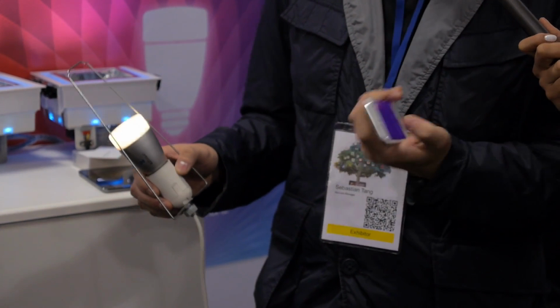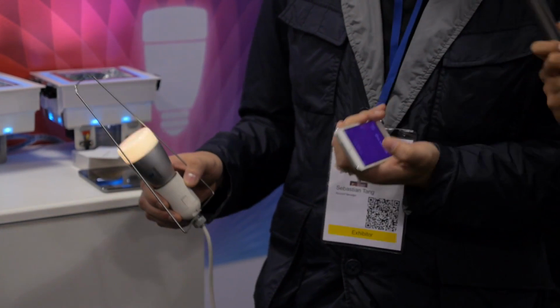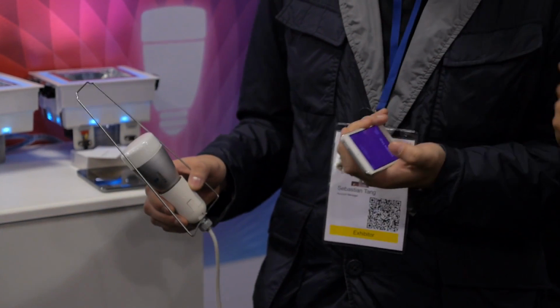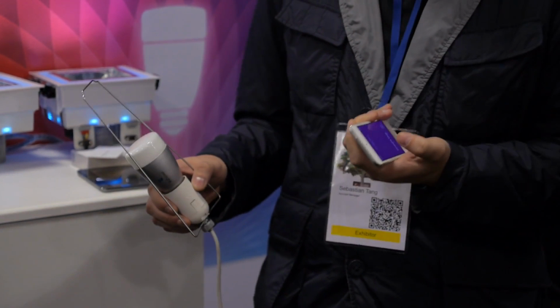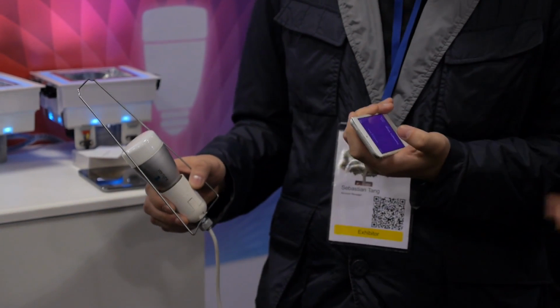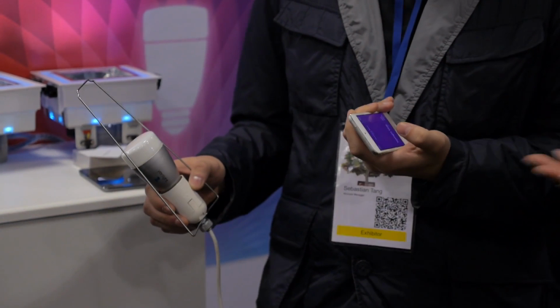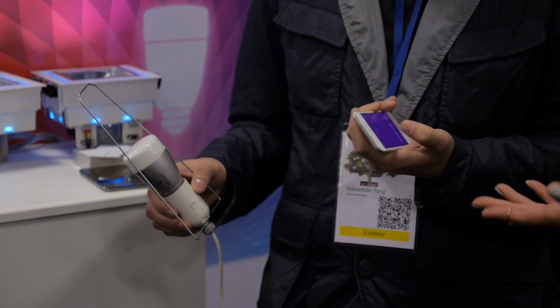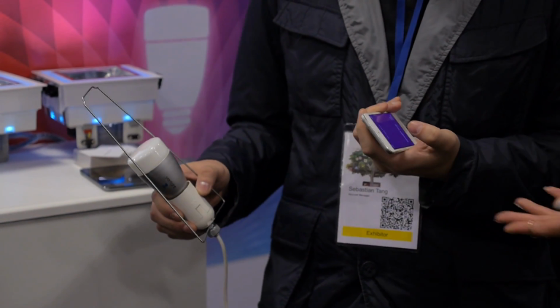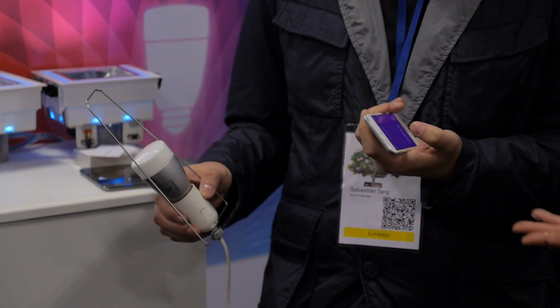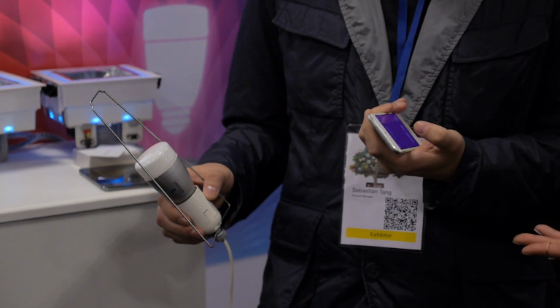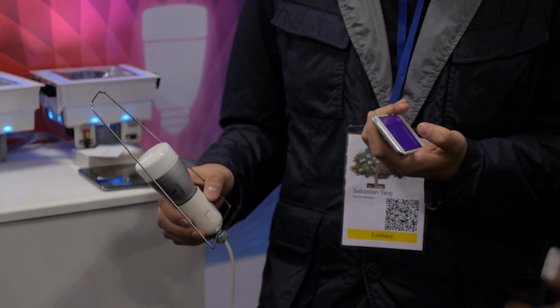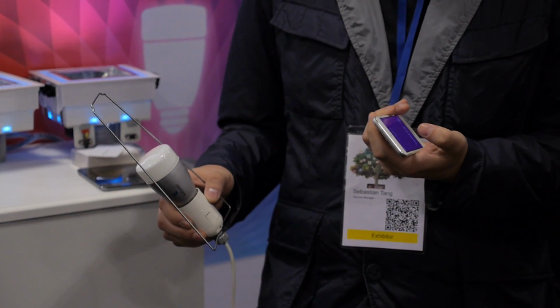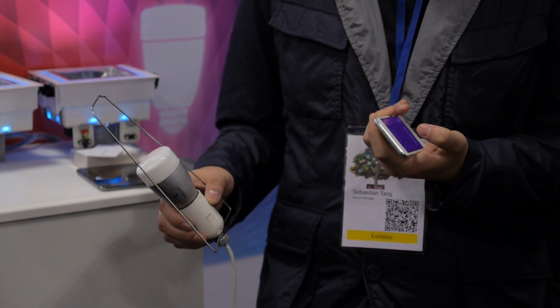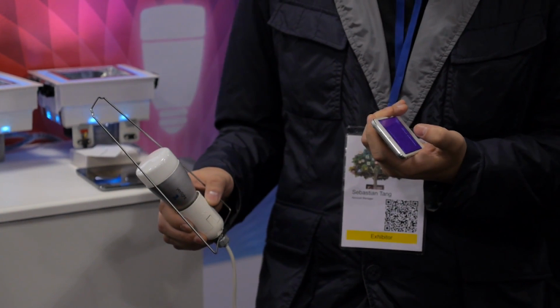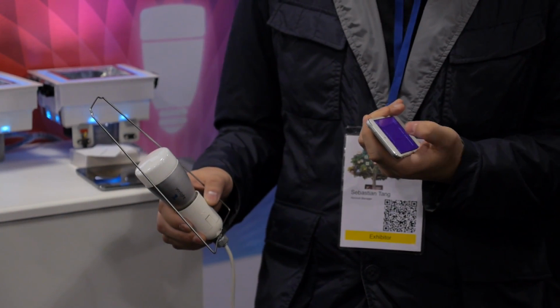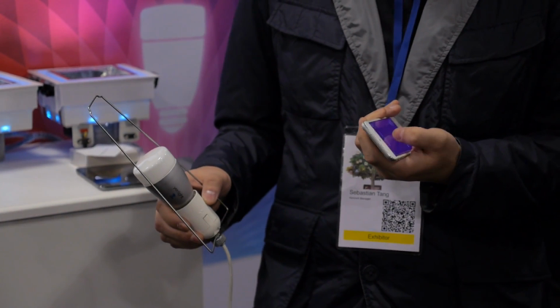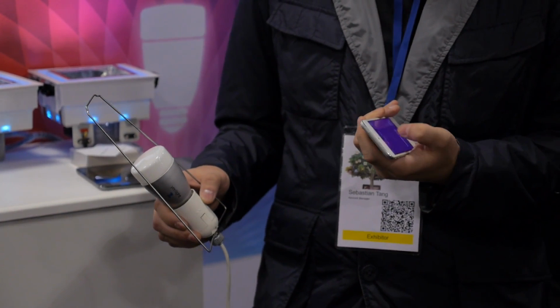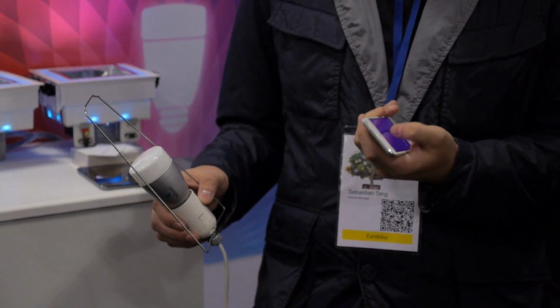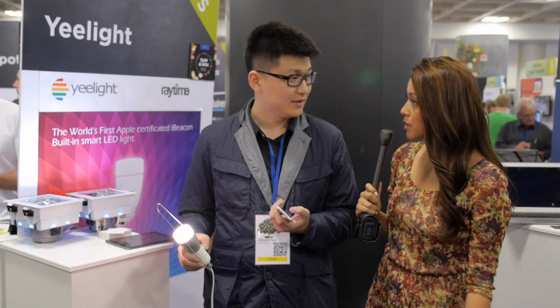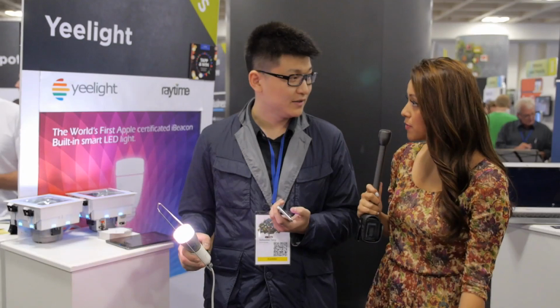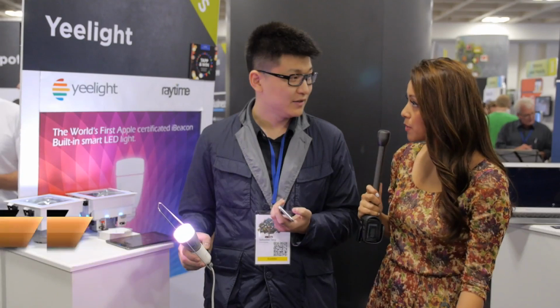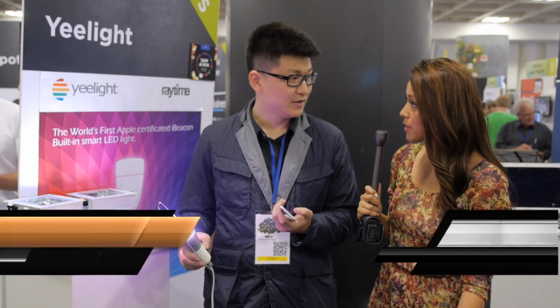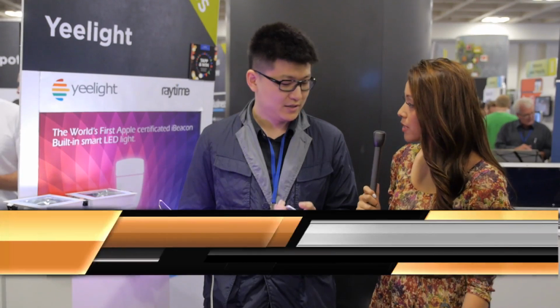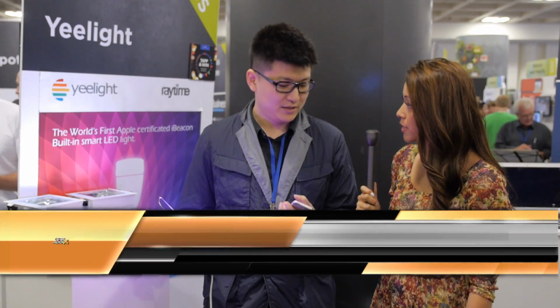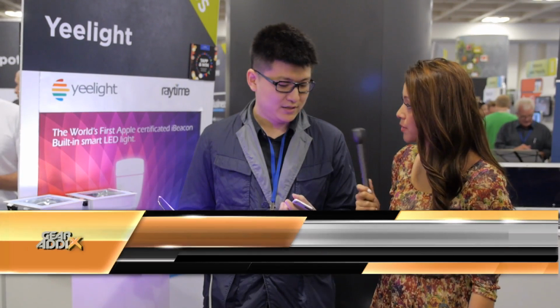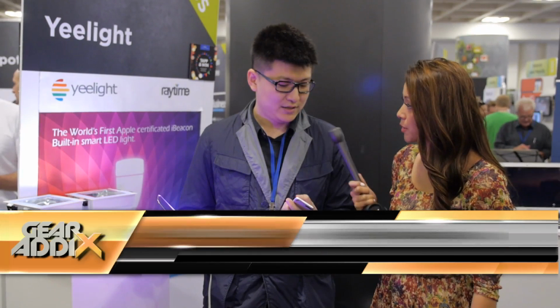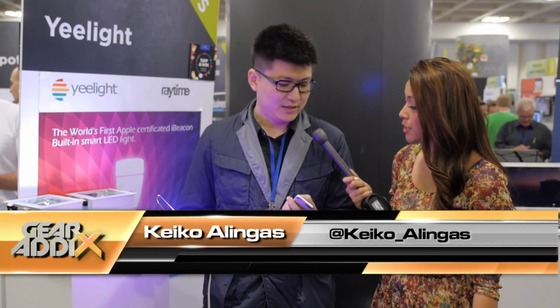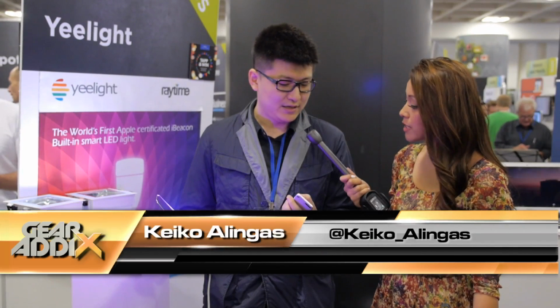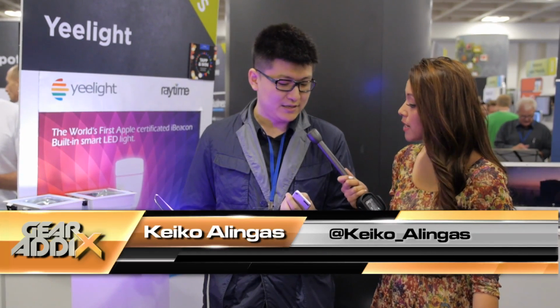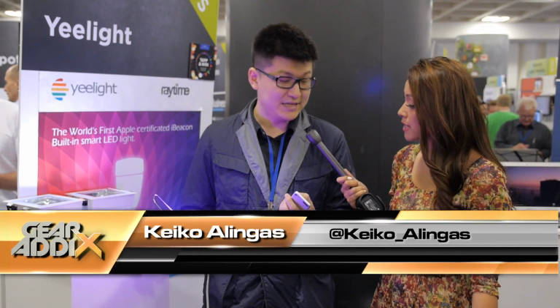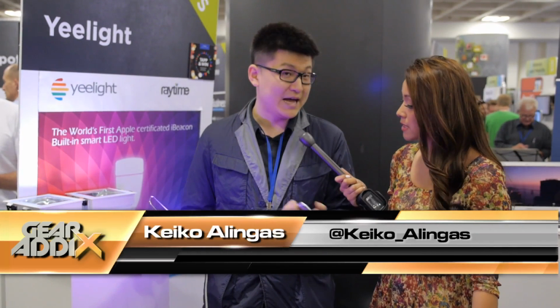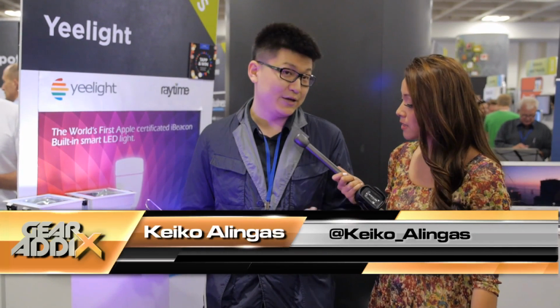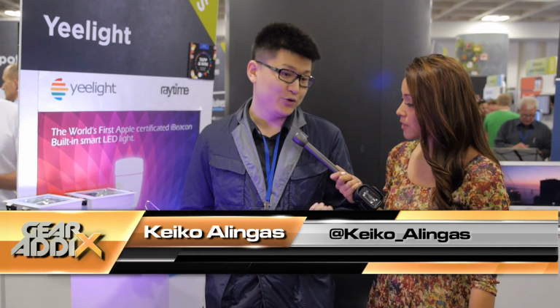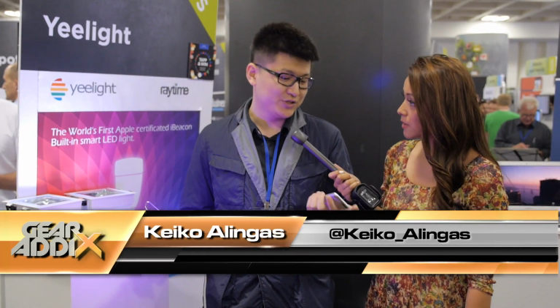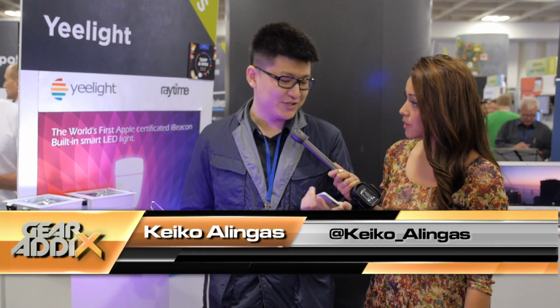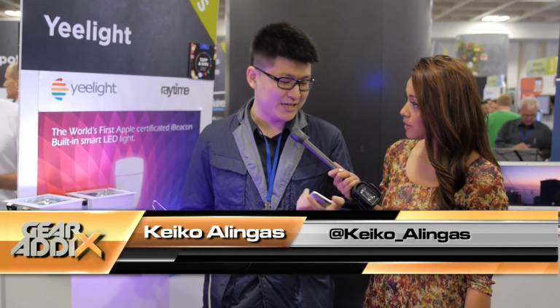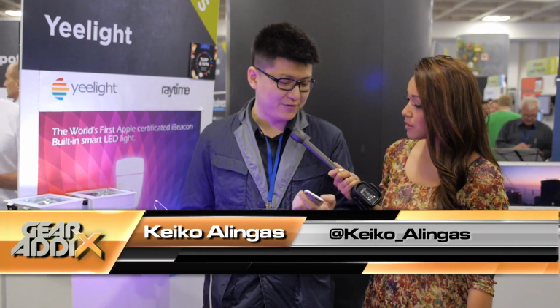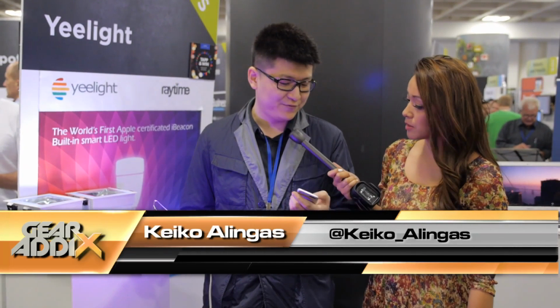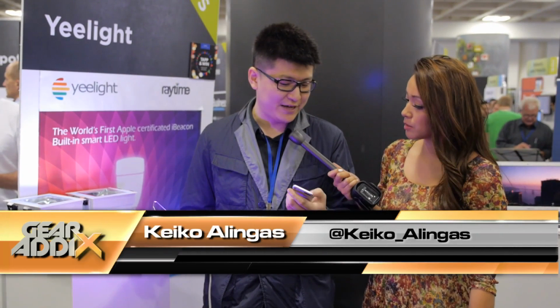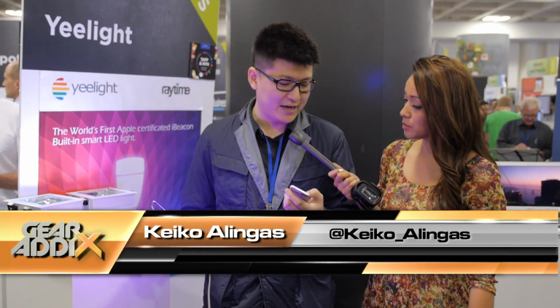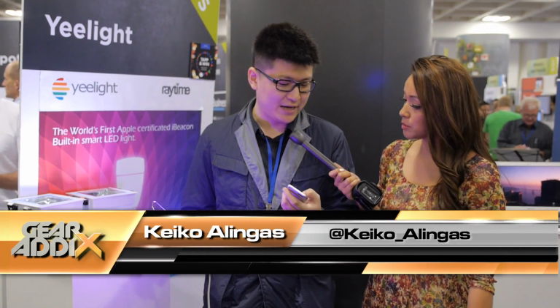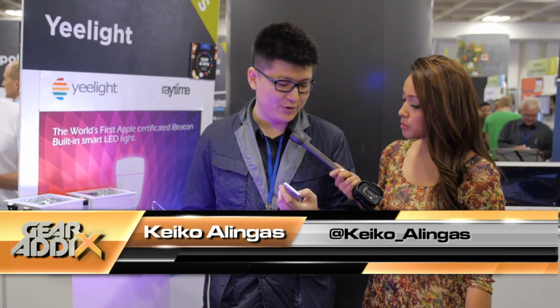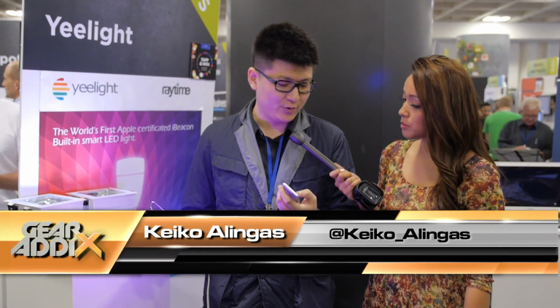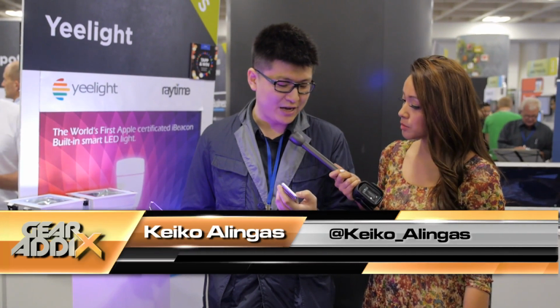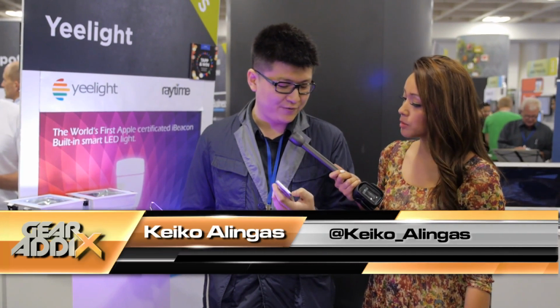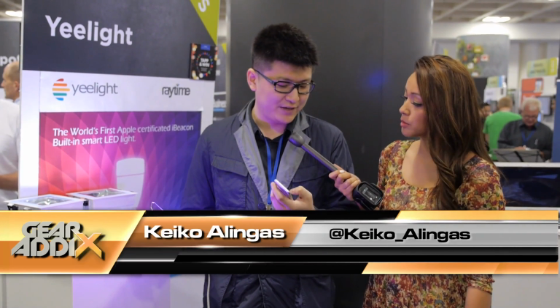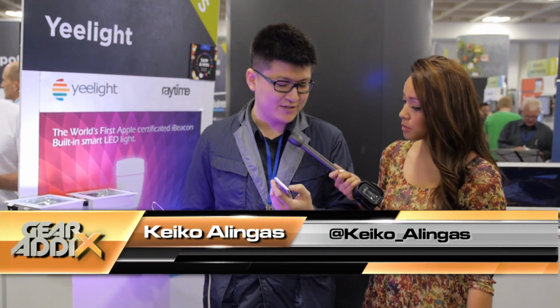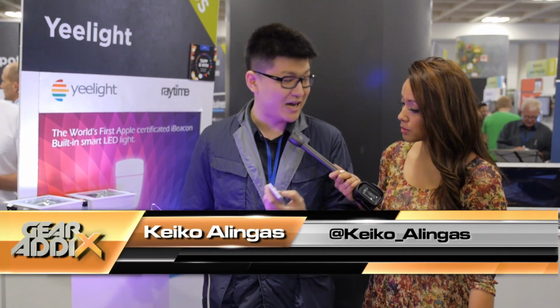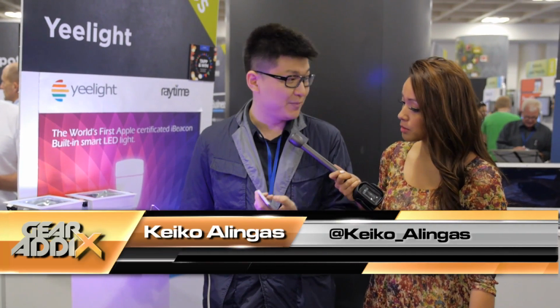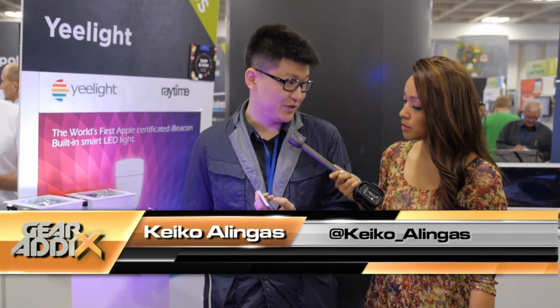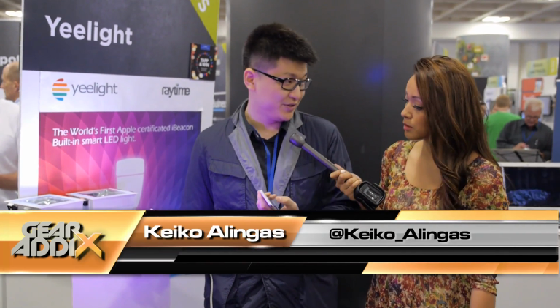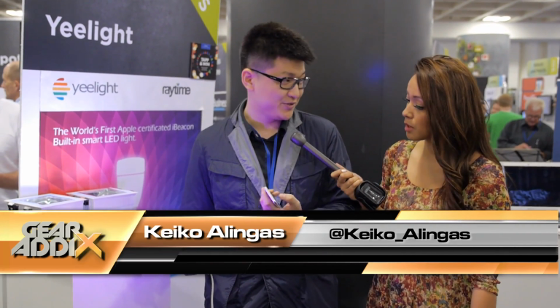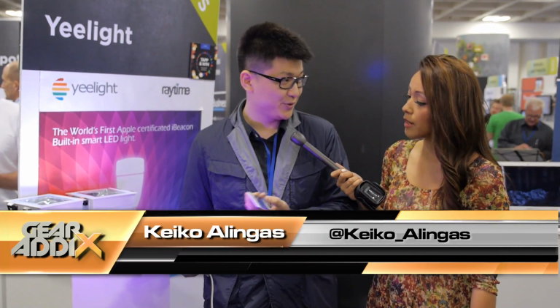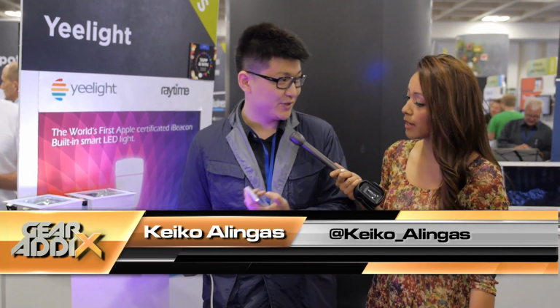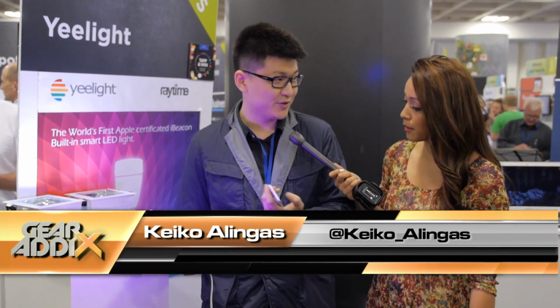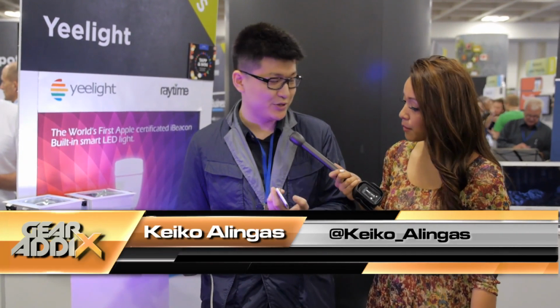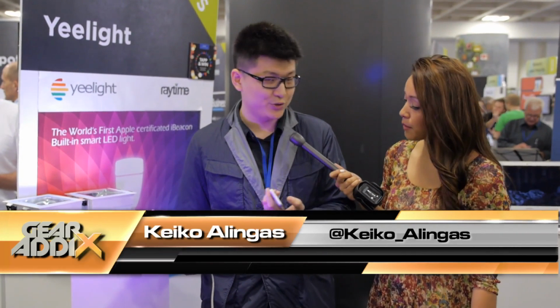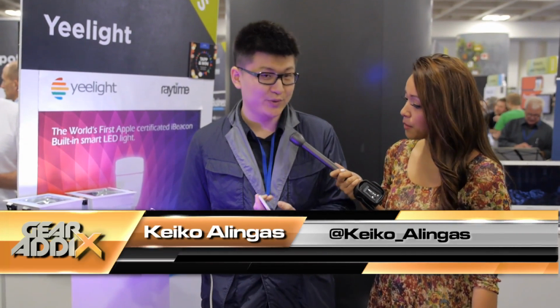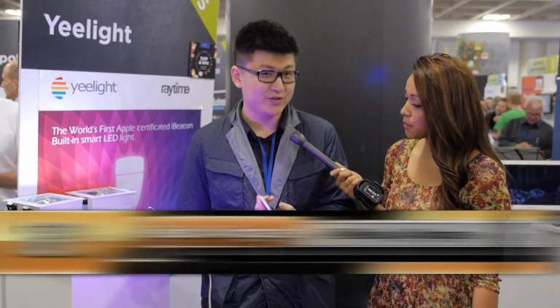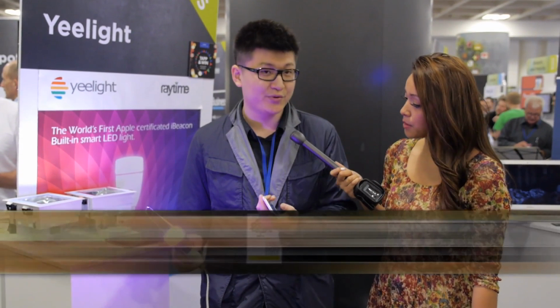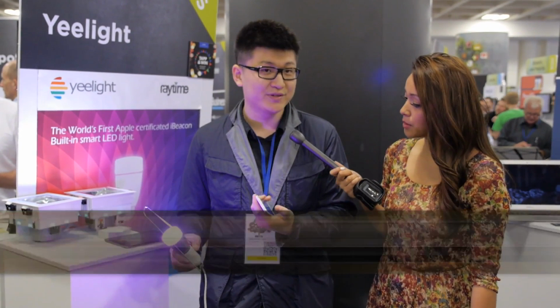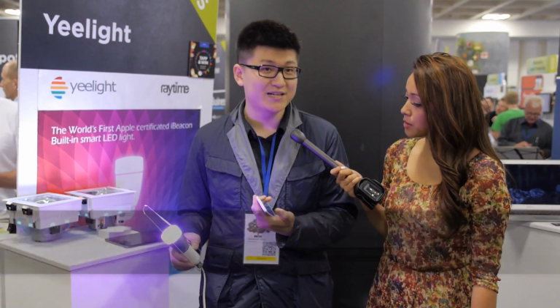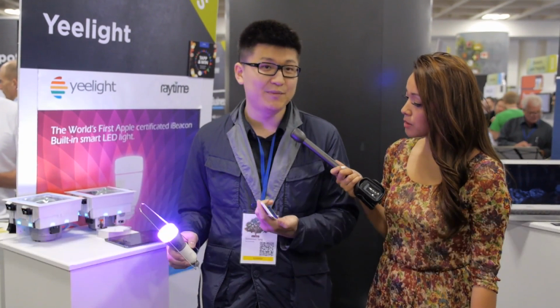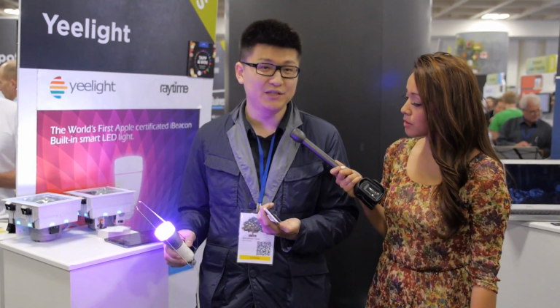Does it have an auto shut-off just in case you don't have your phone or device near you? Yeah, you just have a timer, so you can do it through a timer.